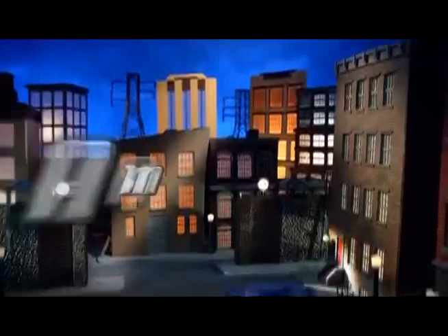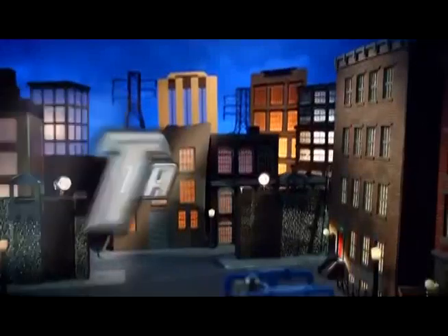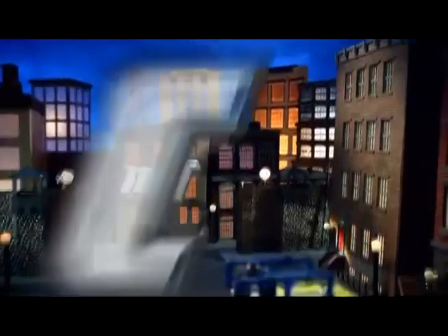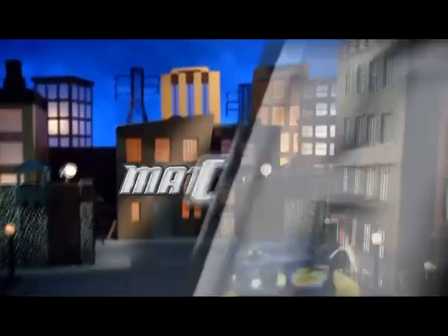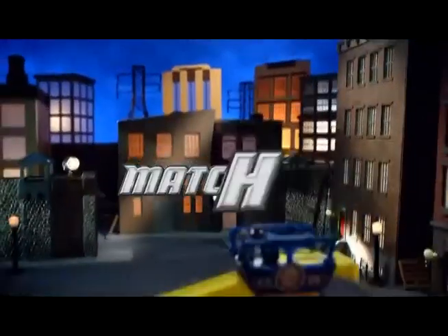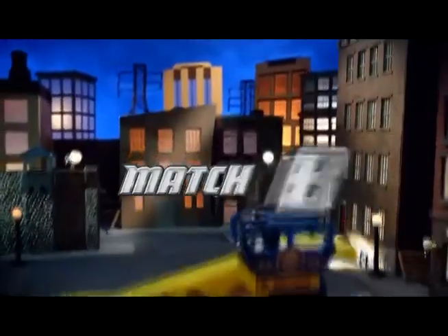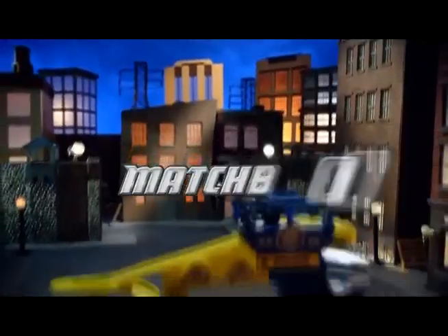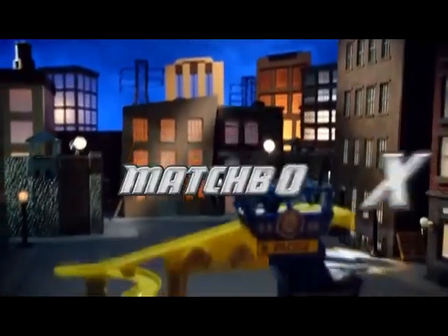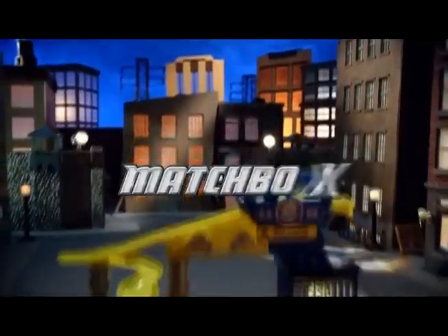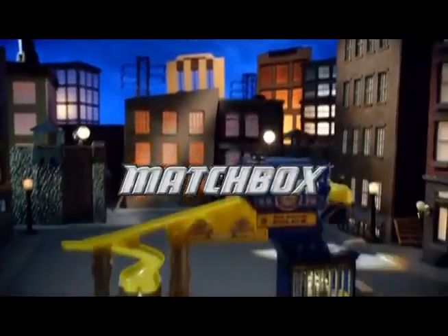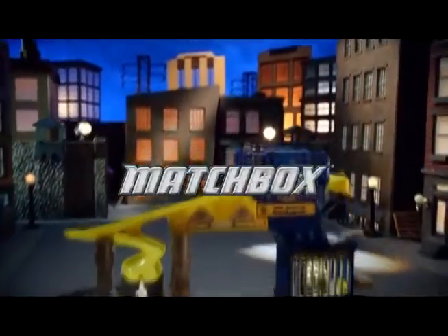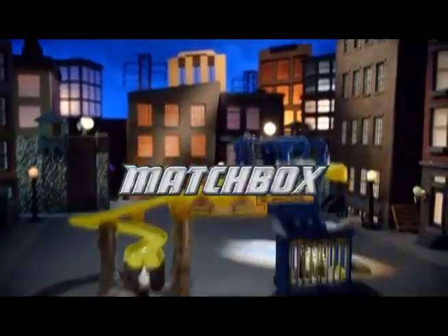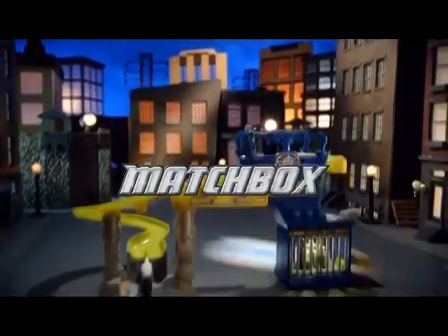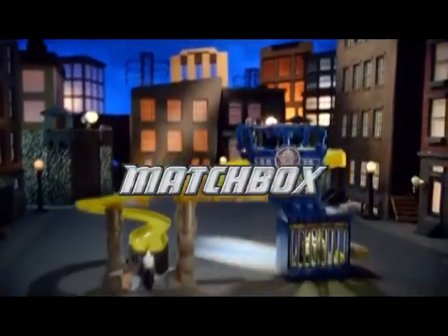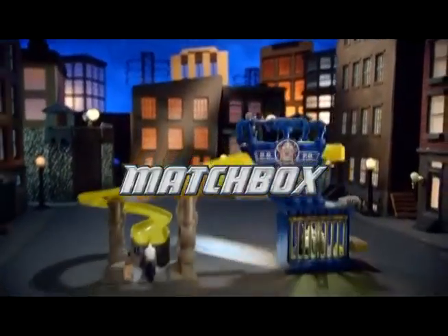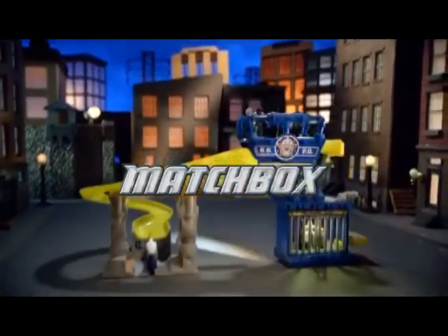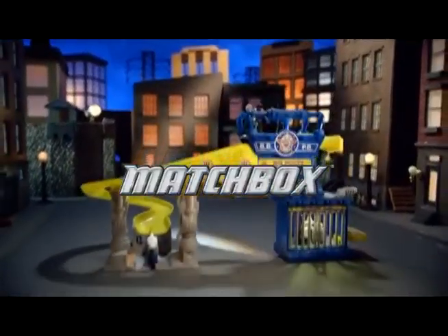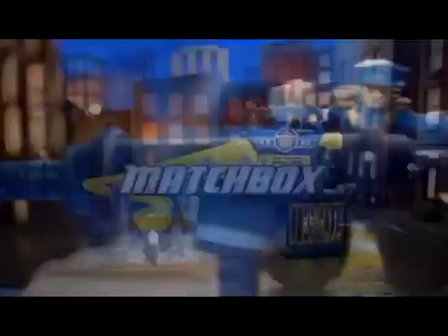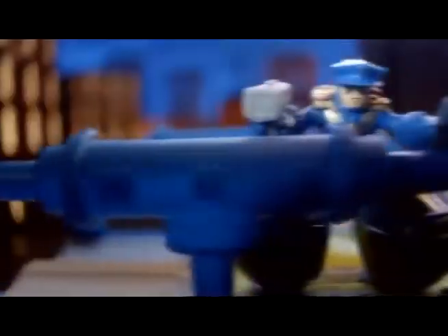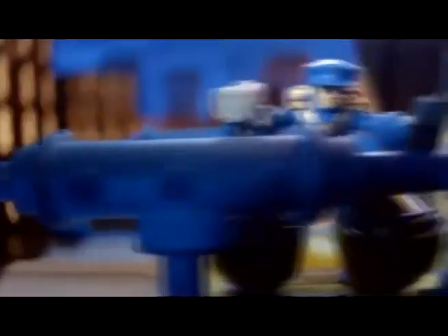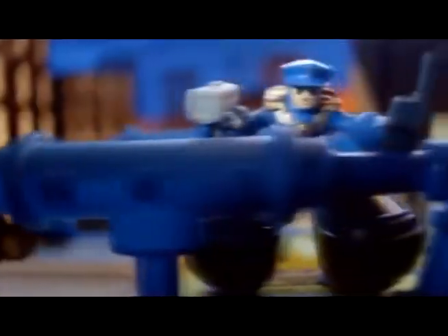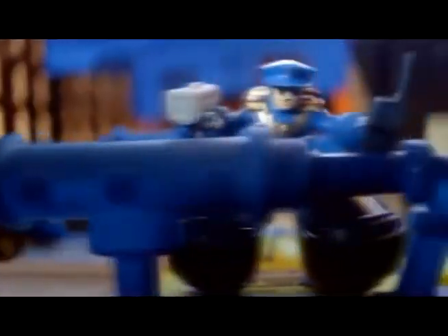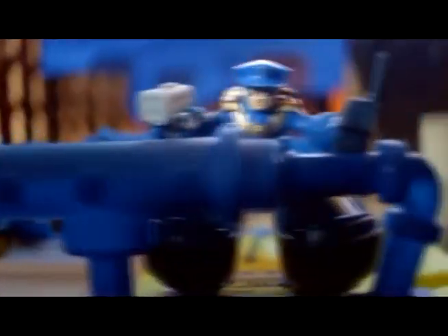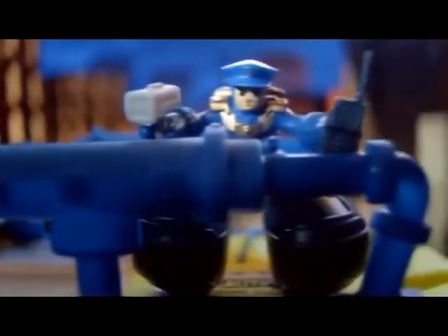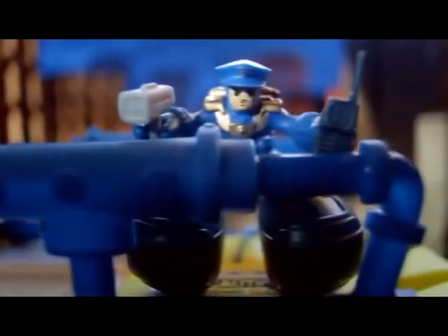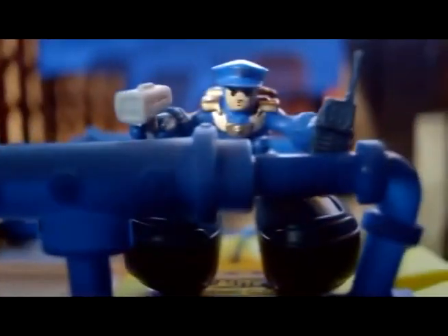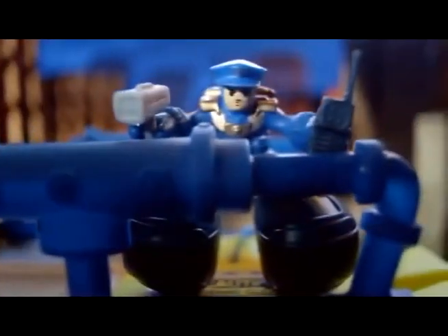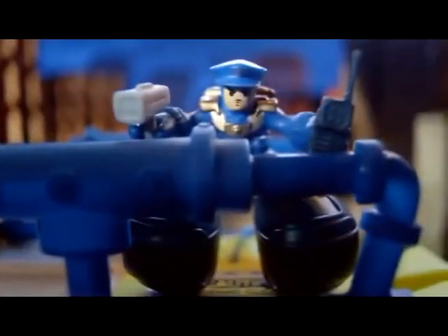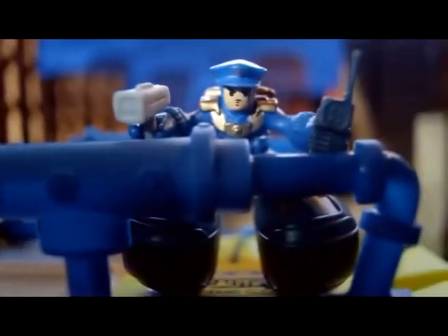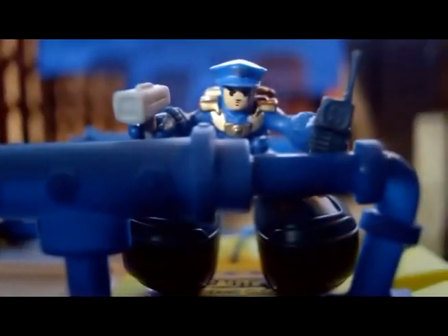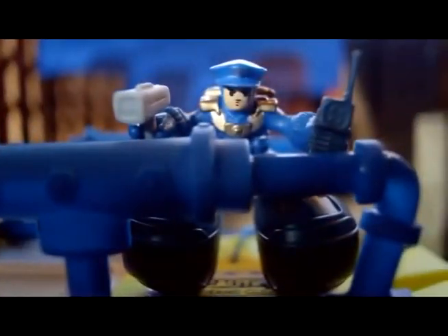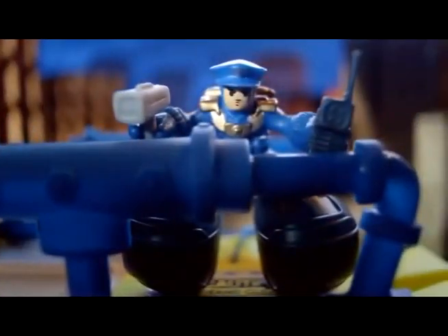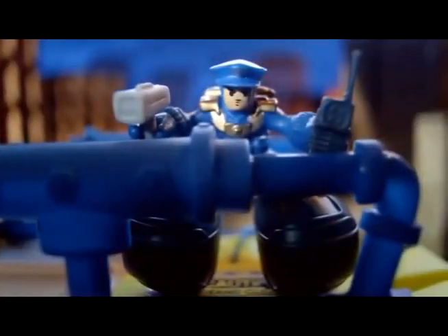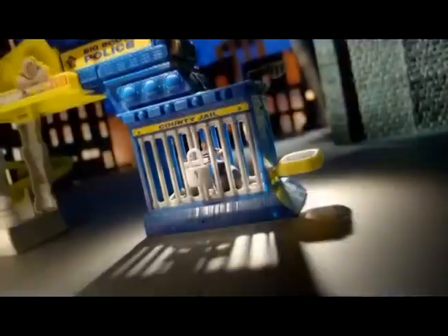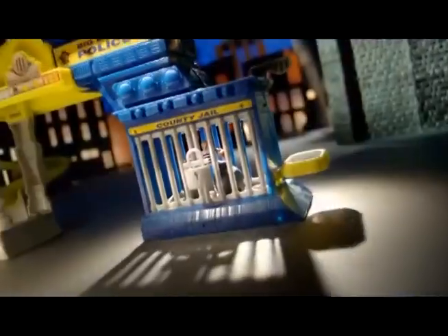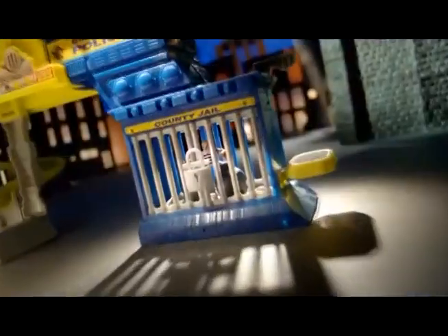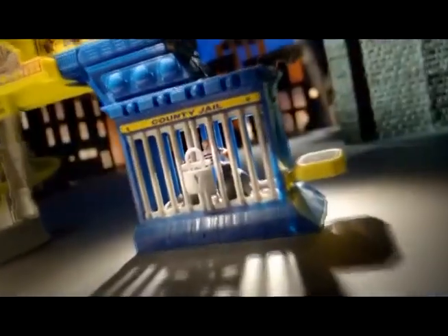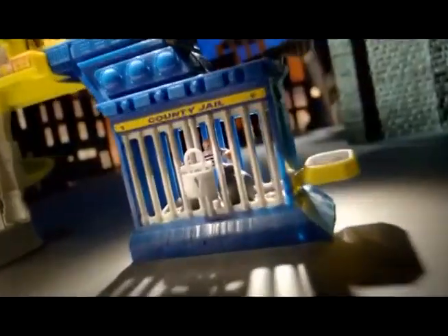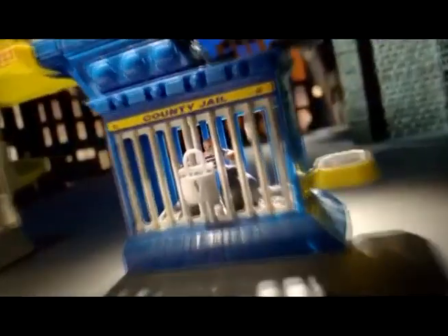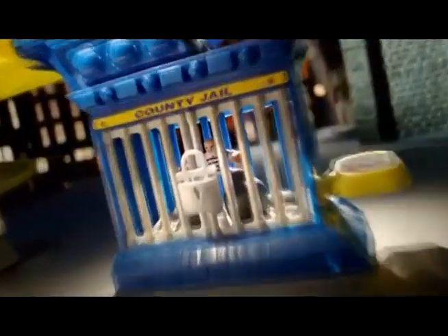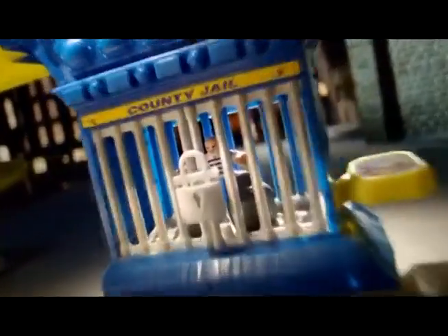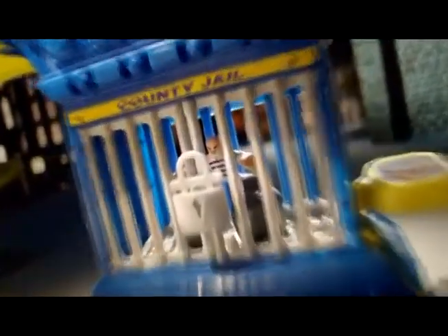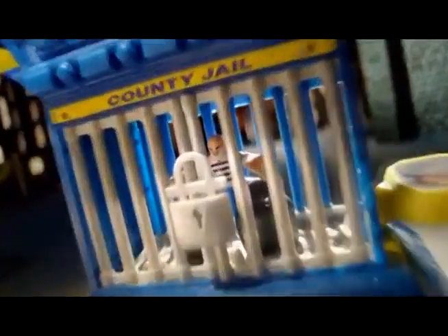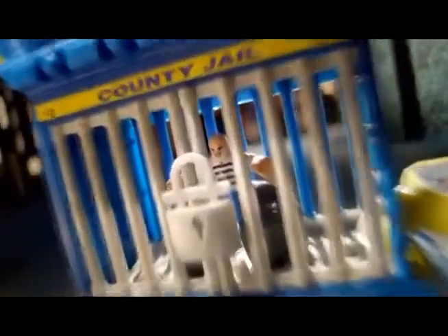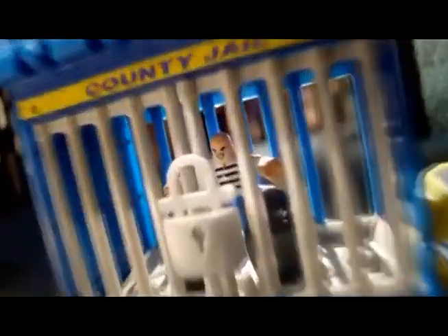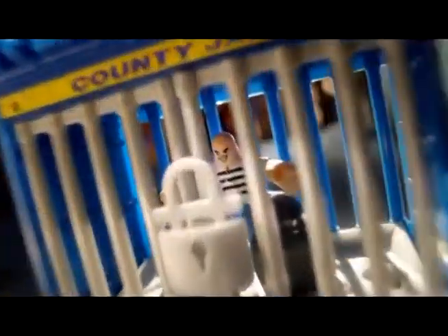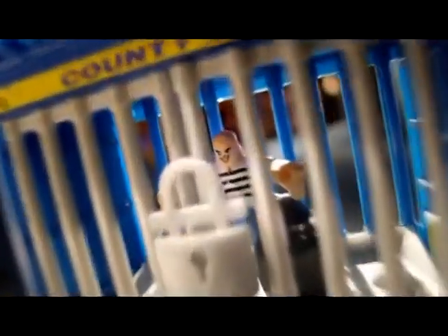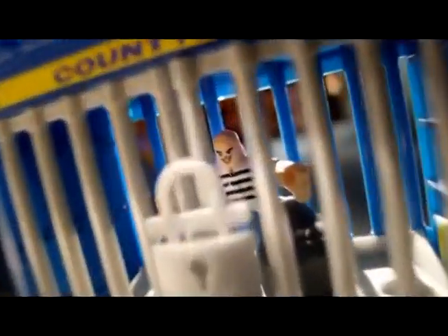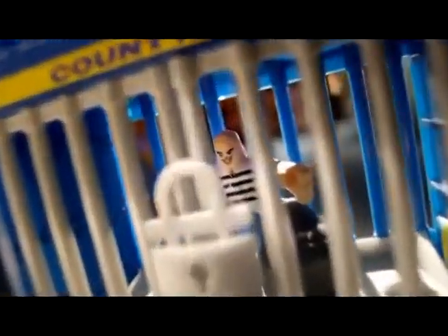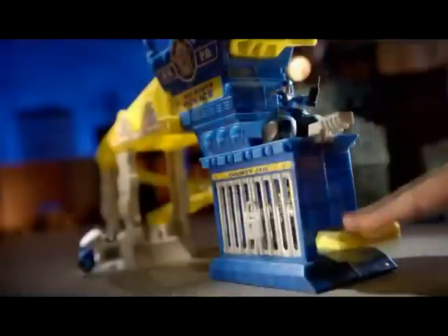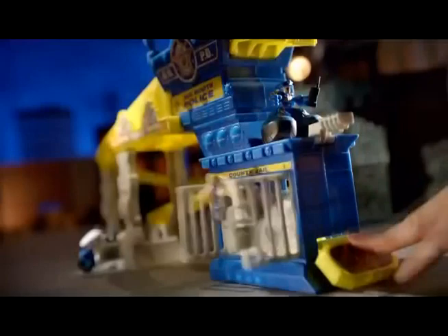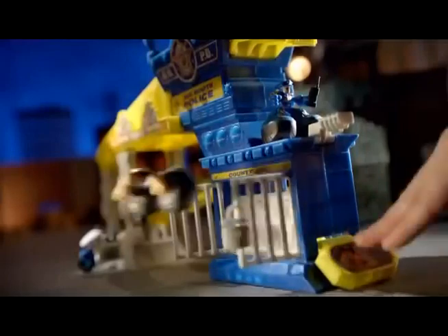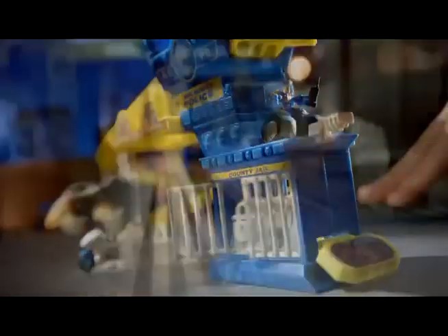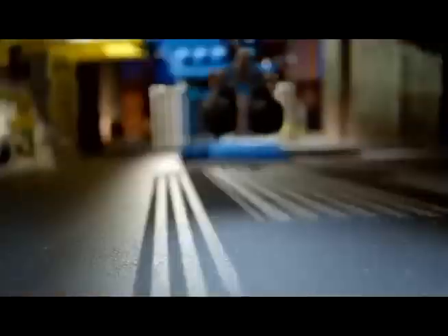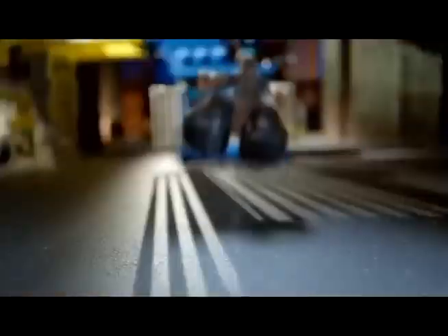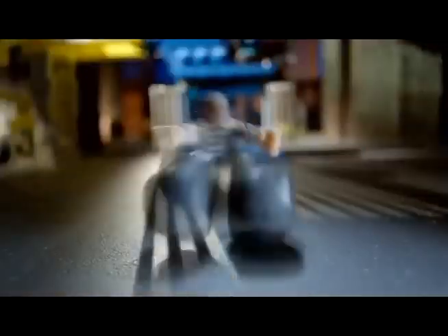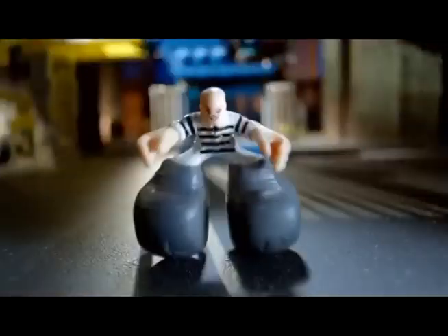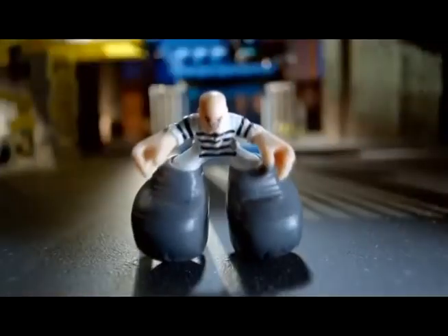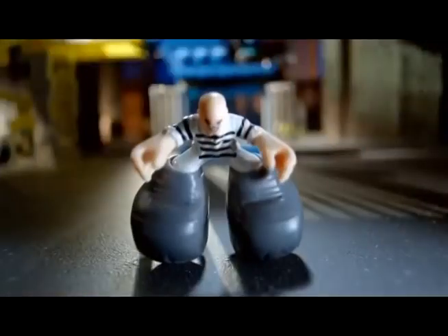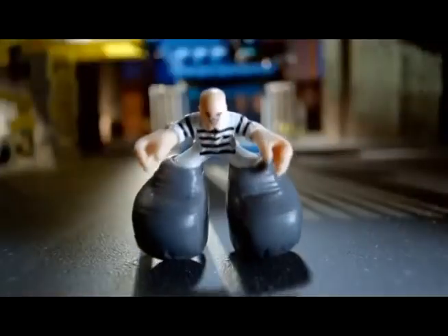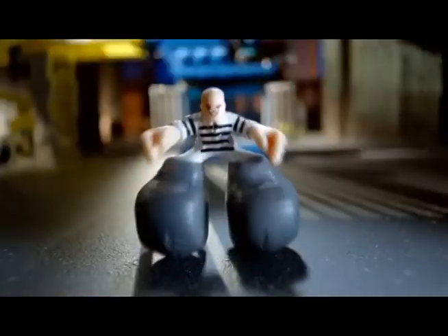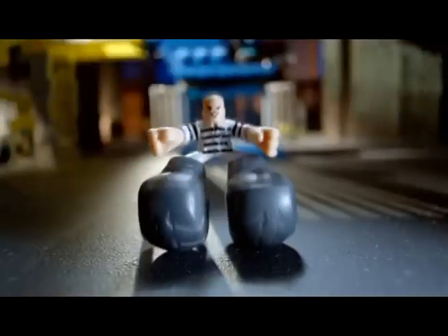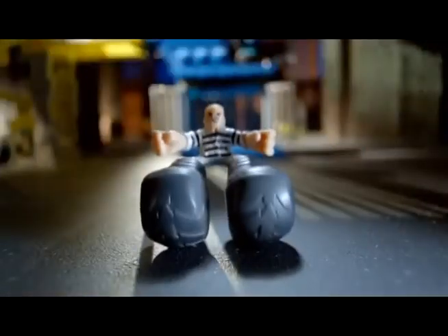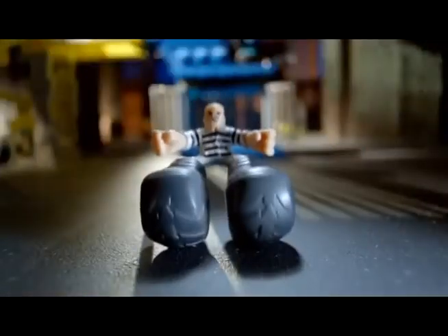New from Matchbox. The city's criminals are all locked up. That's what you think. No jail can hold me.